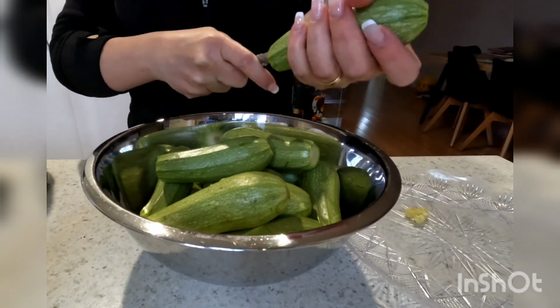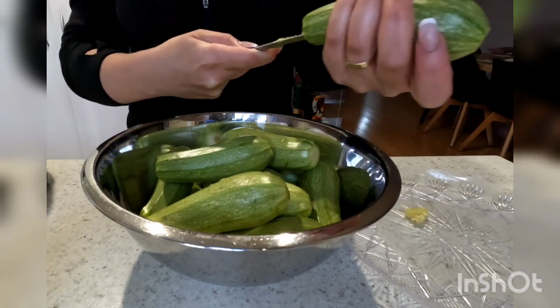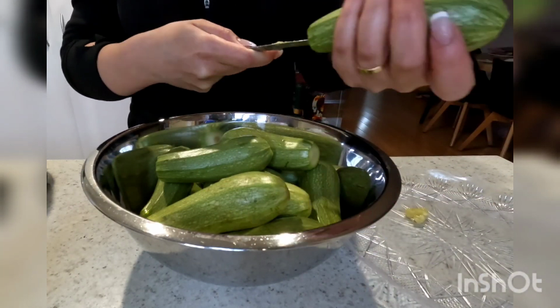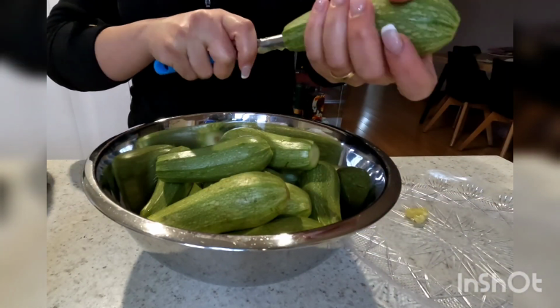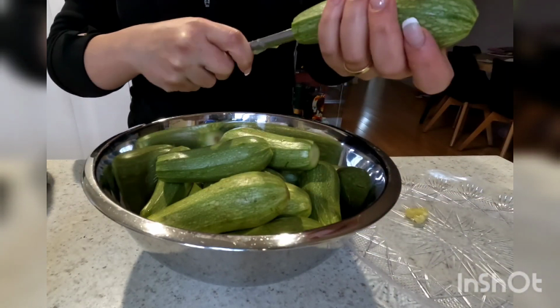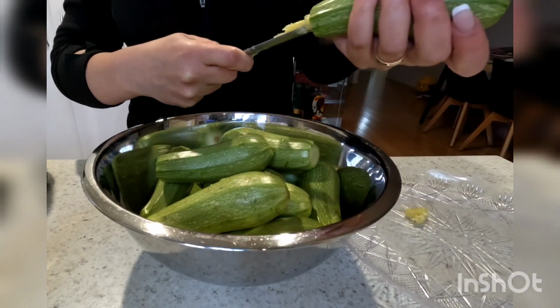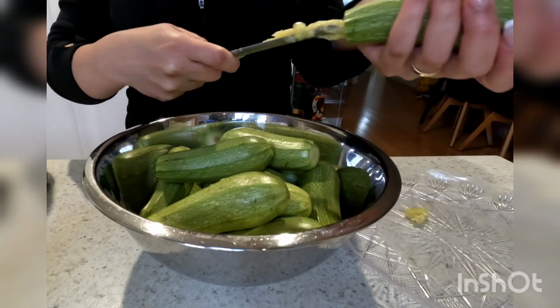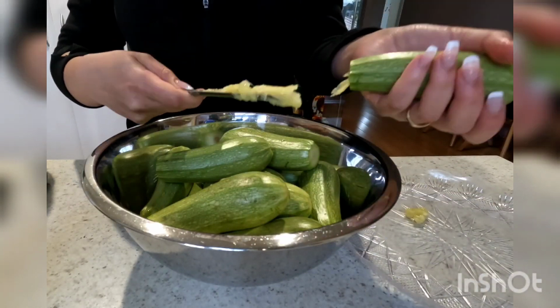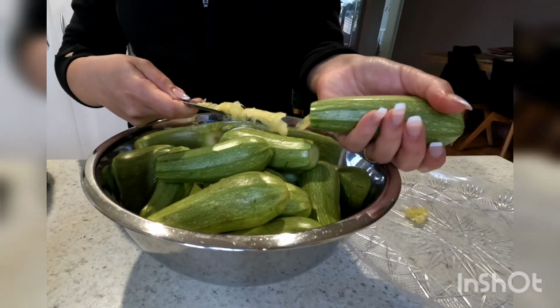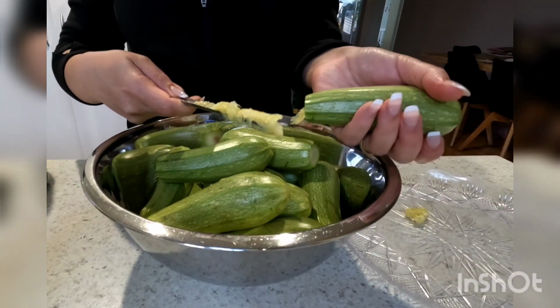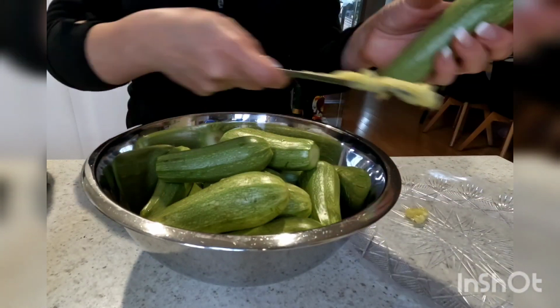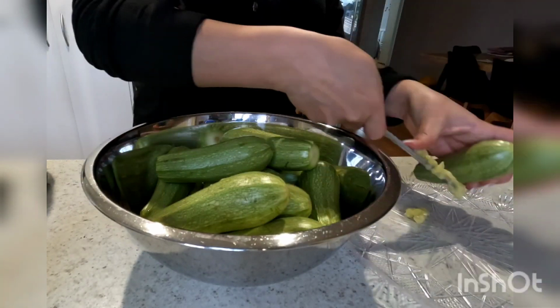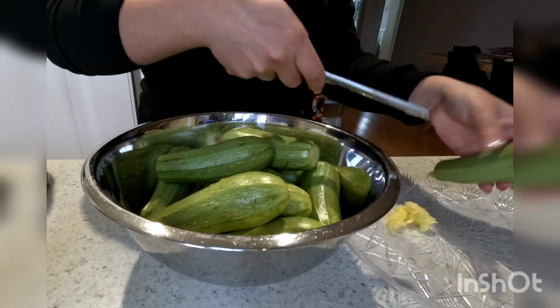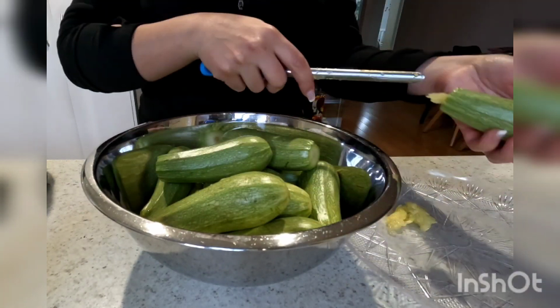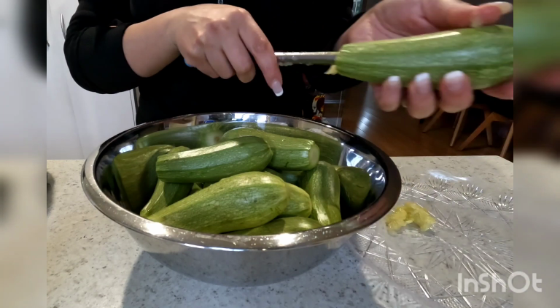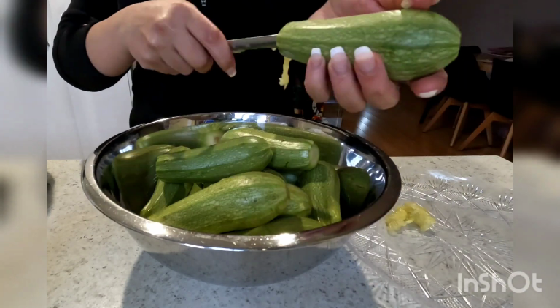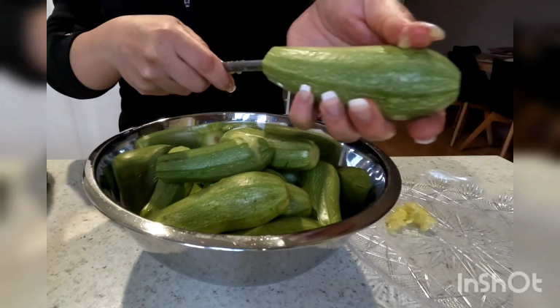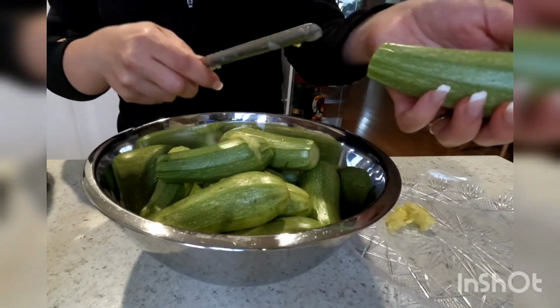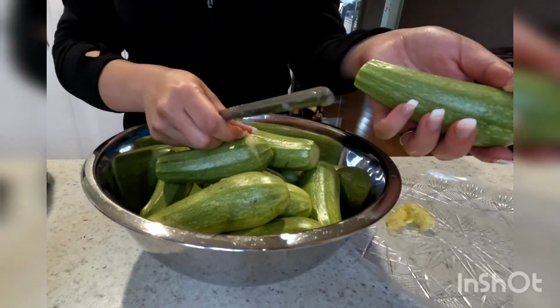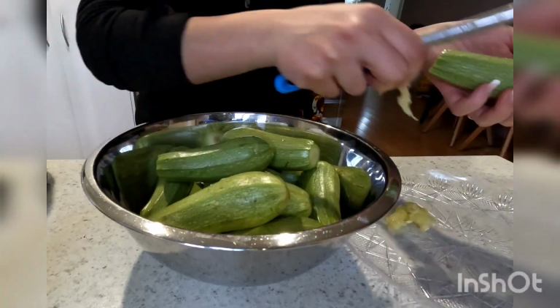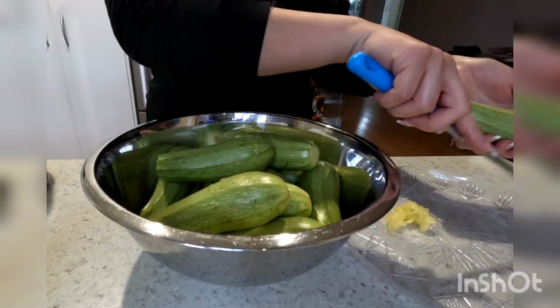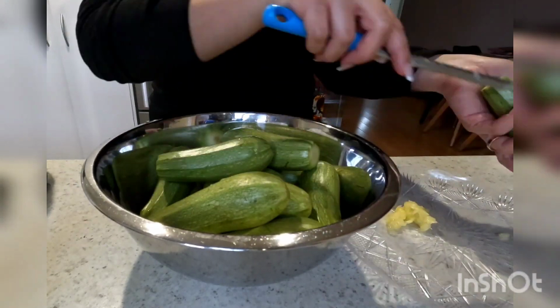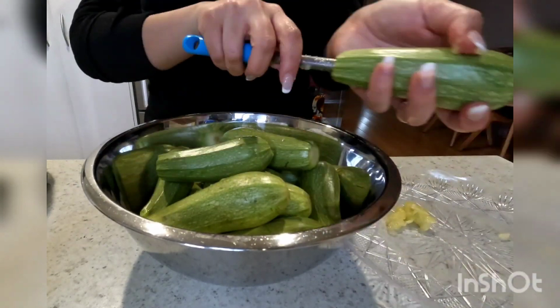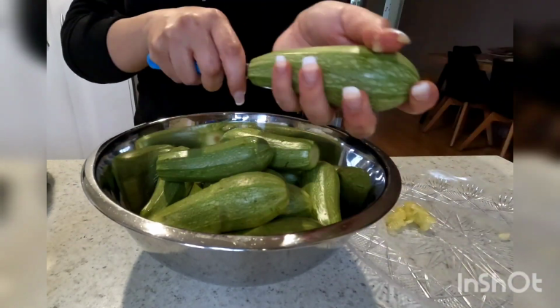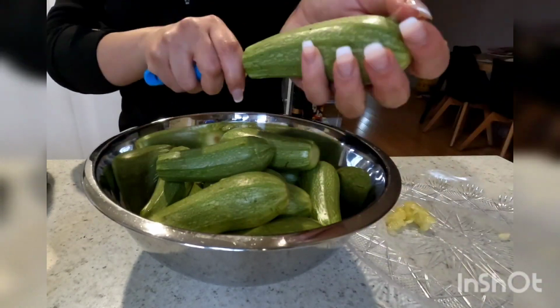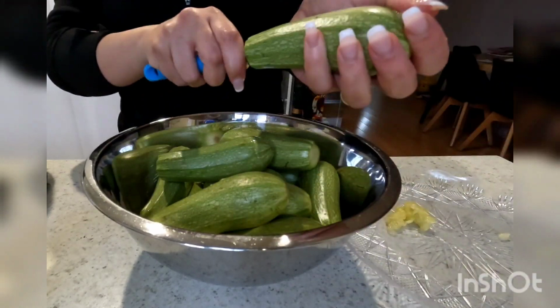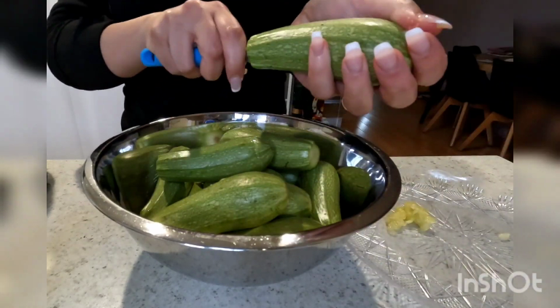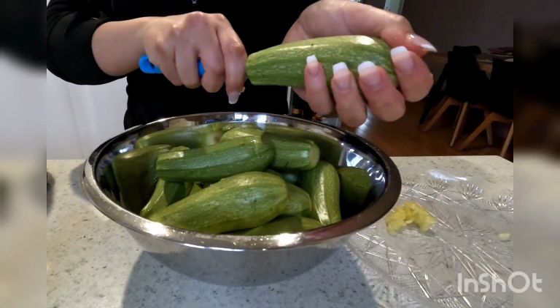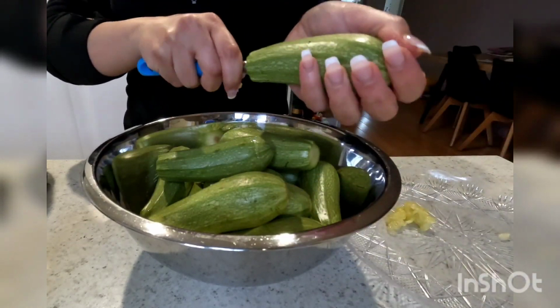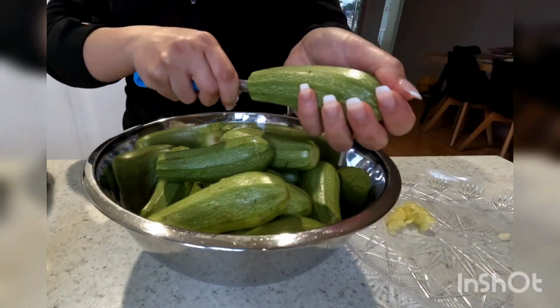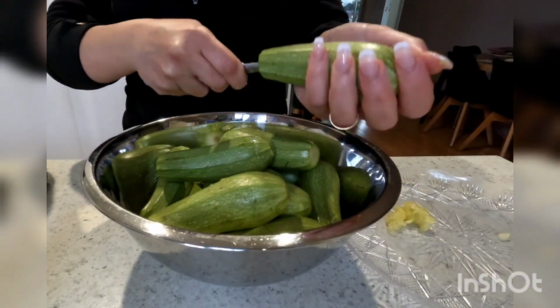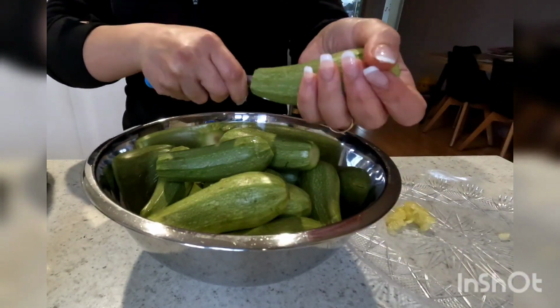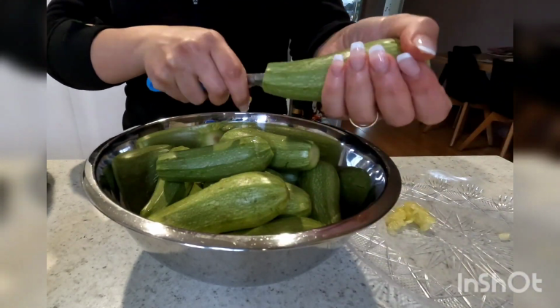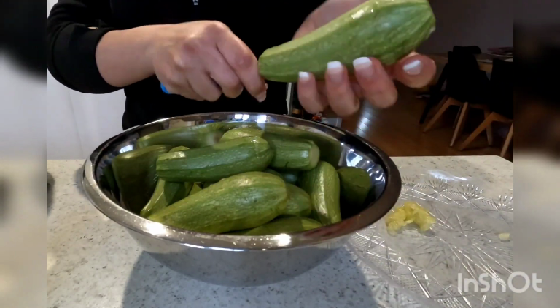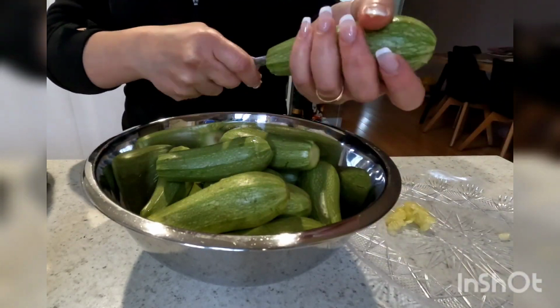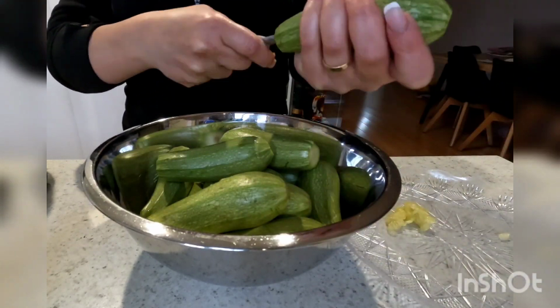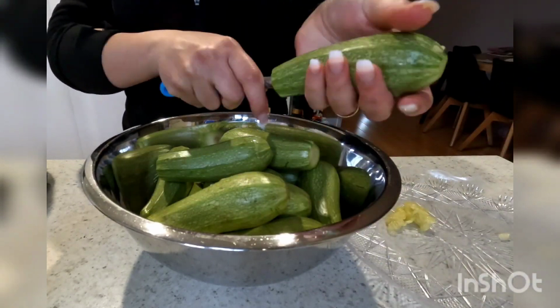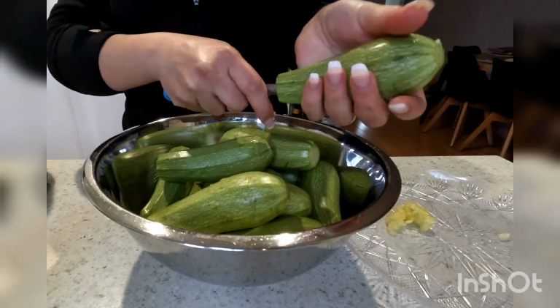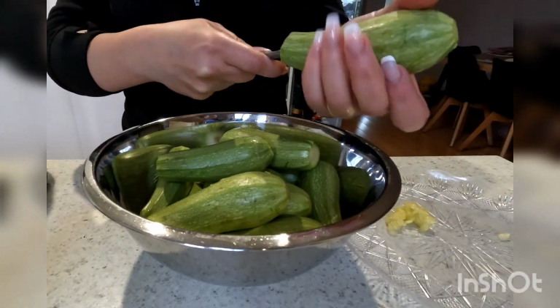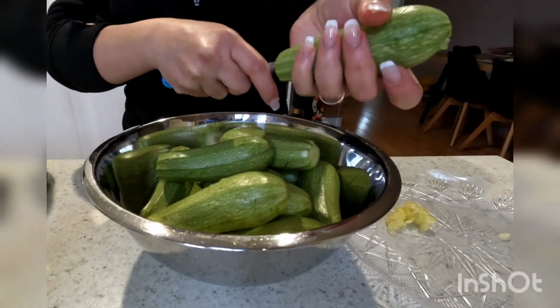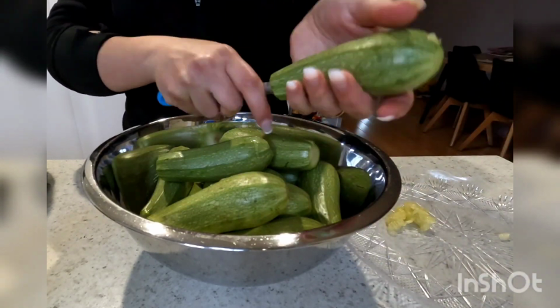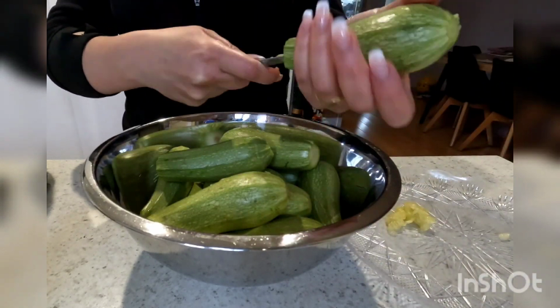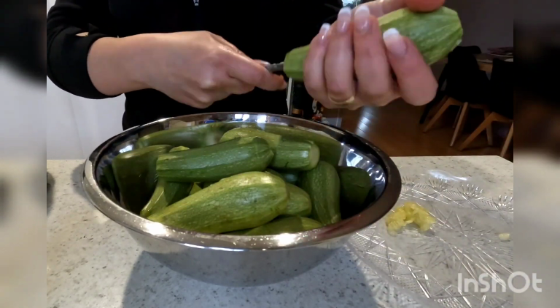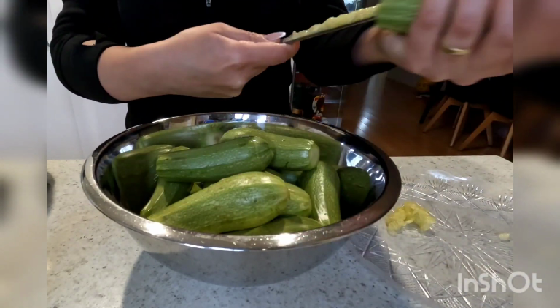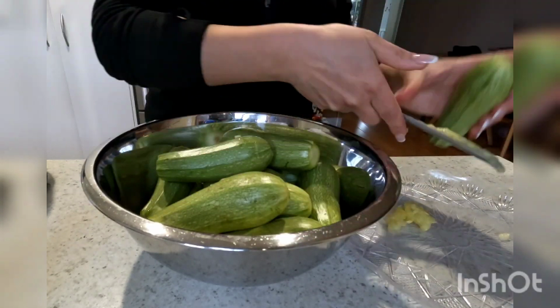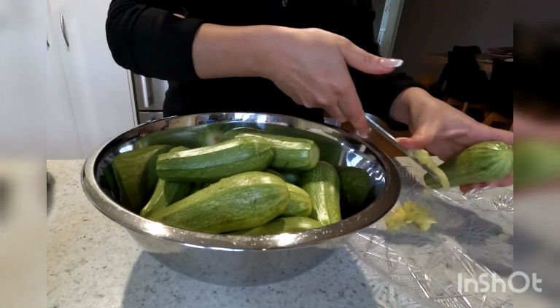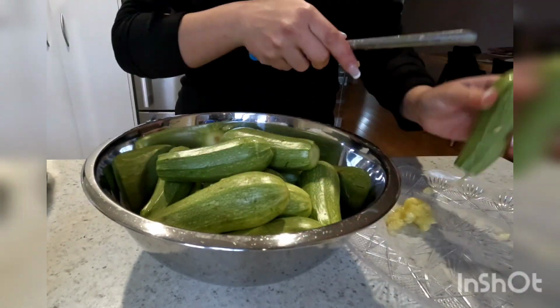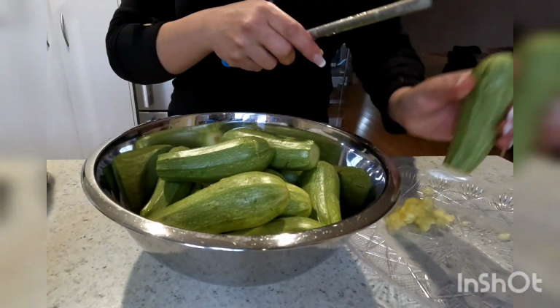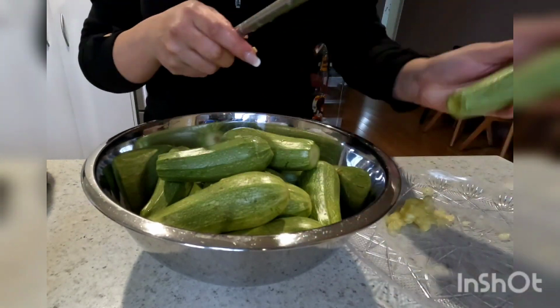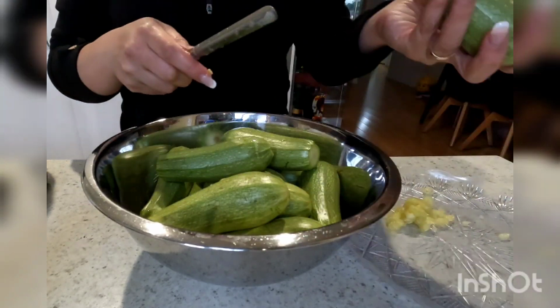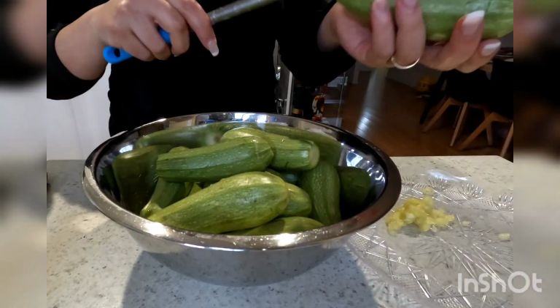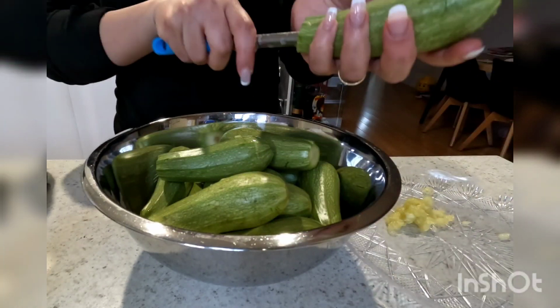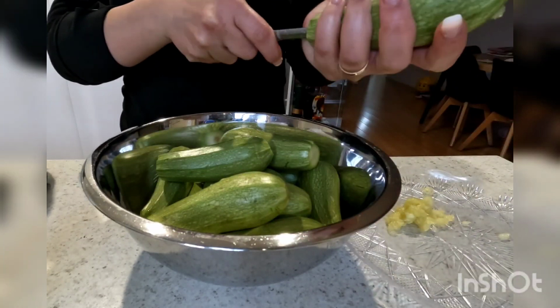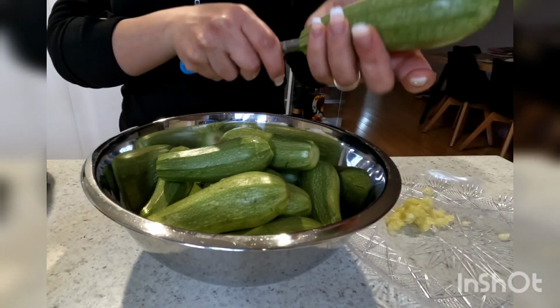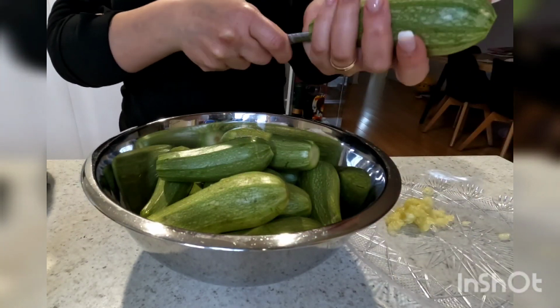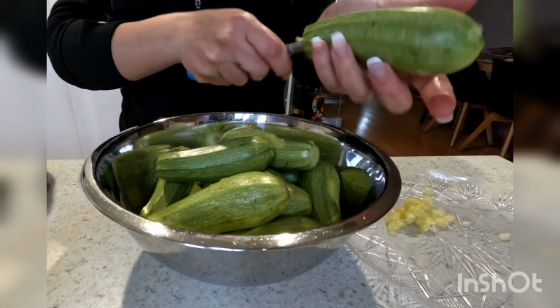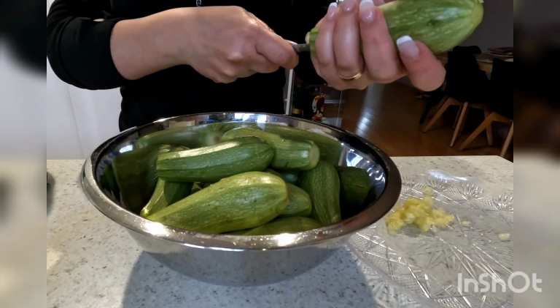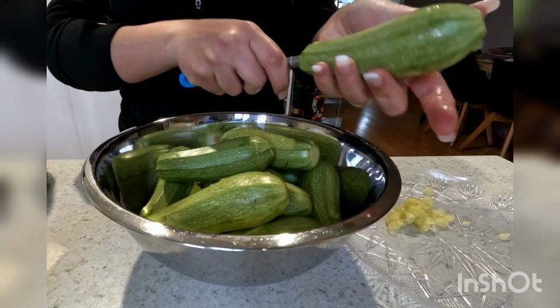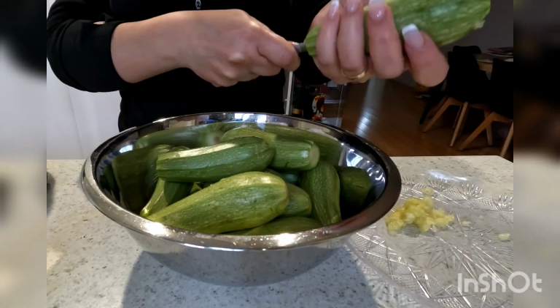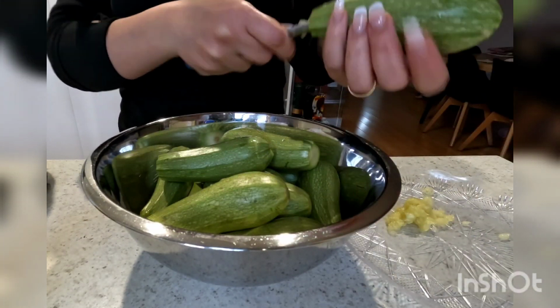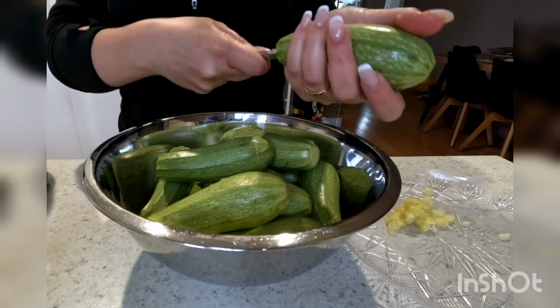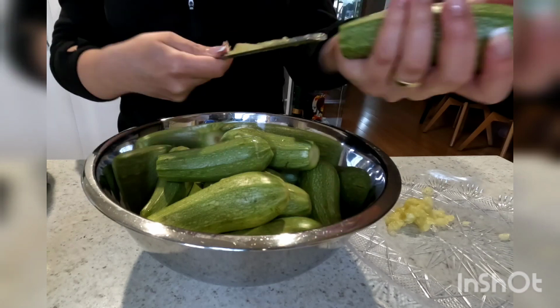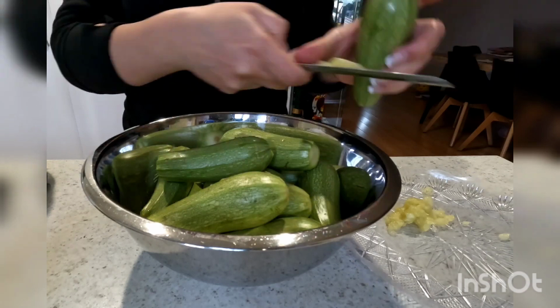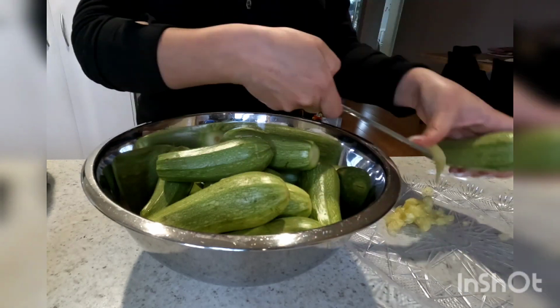Once I've hollowed out all the zucchini I give them a good wash and set them aside while I prepare my stuffing.